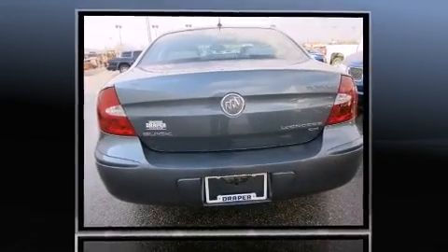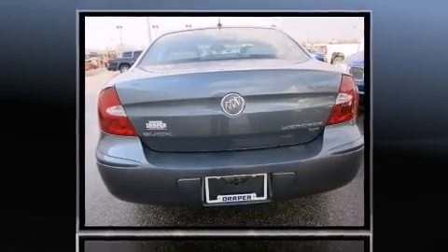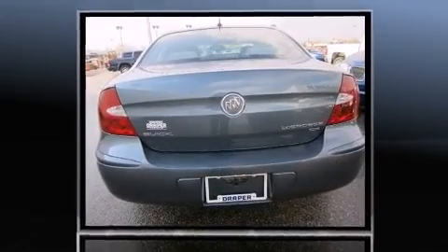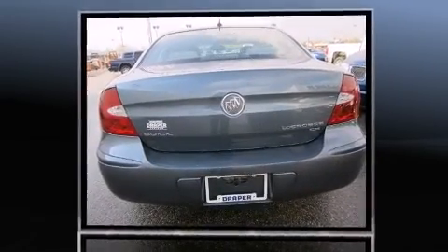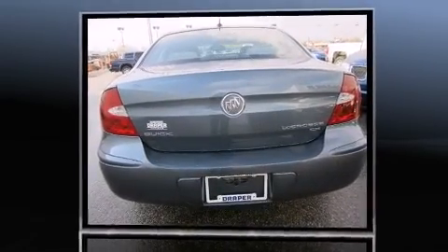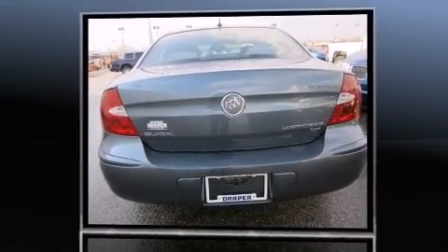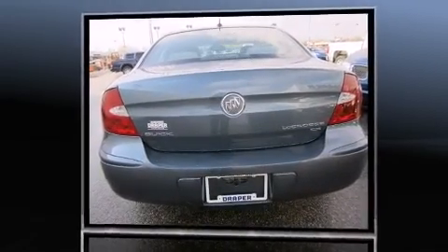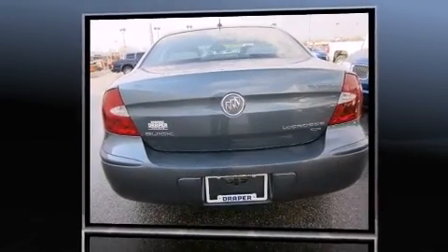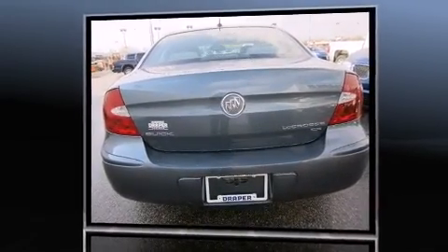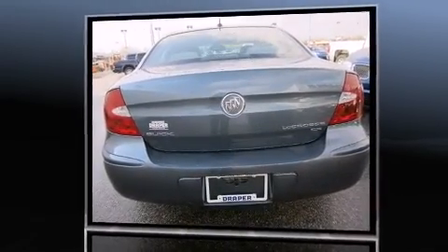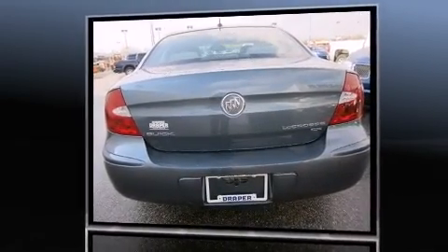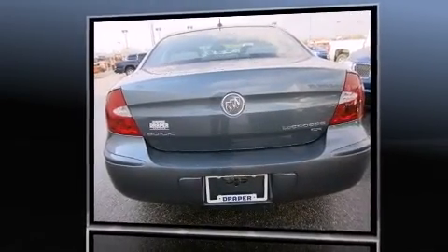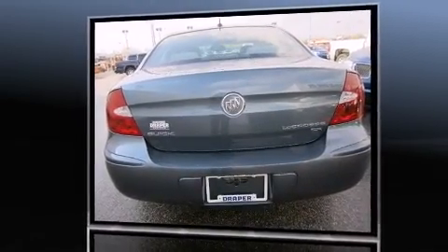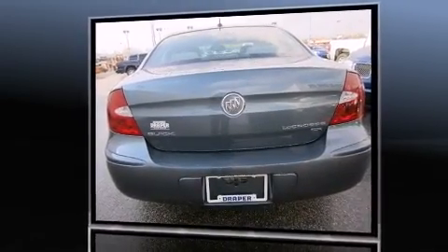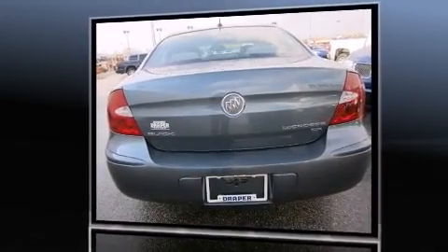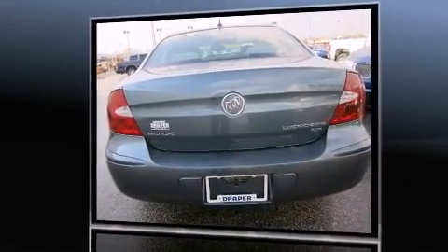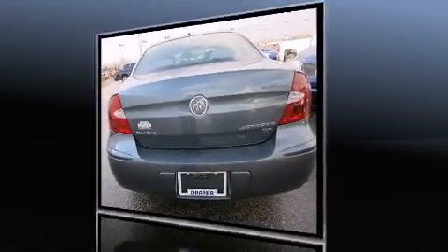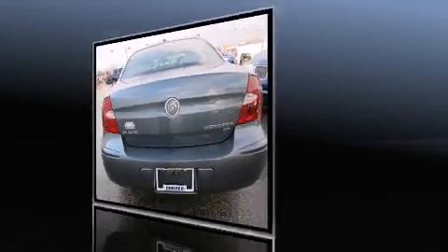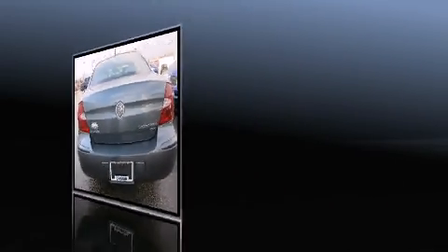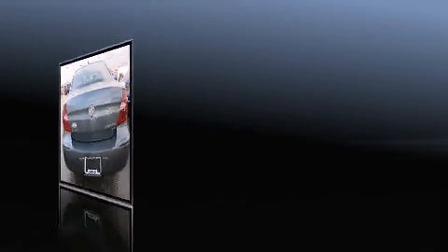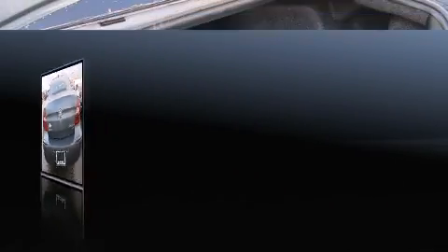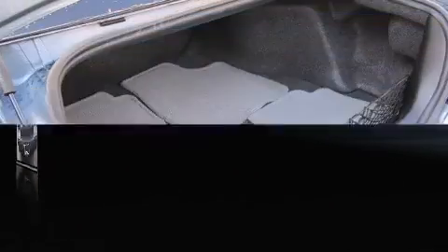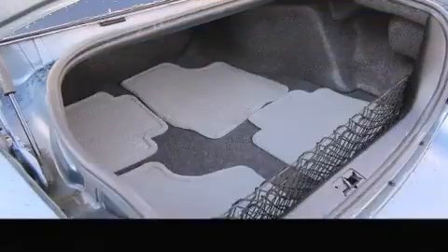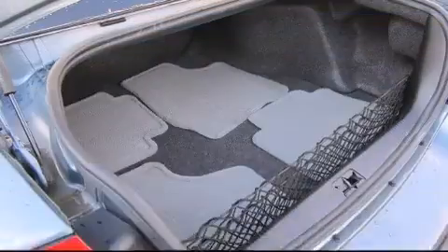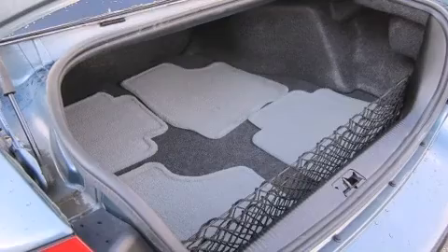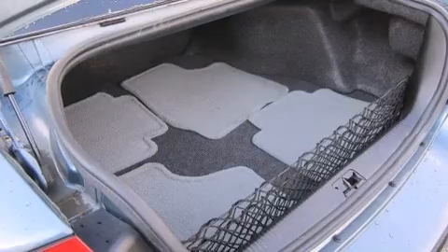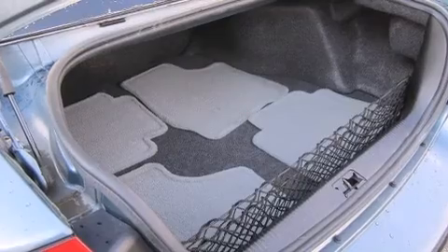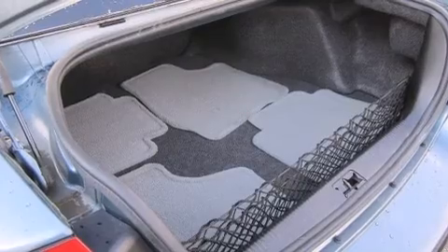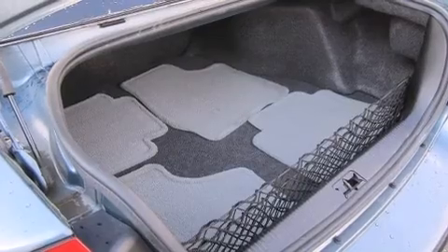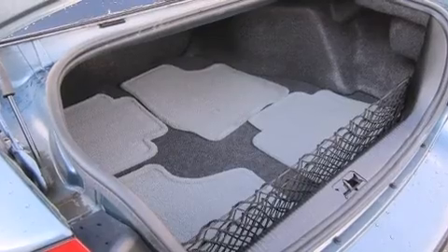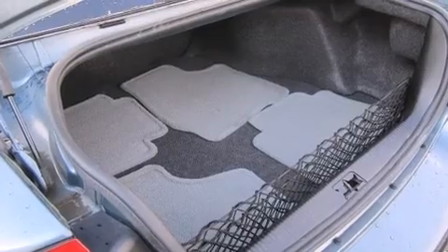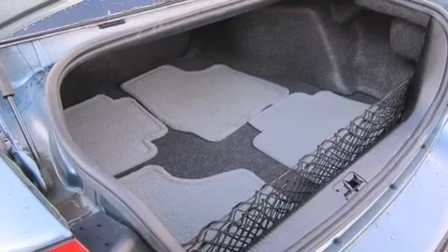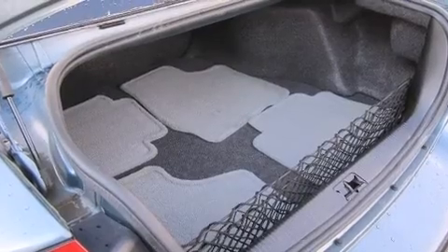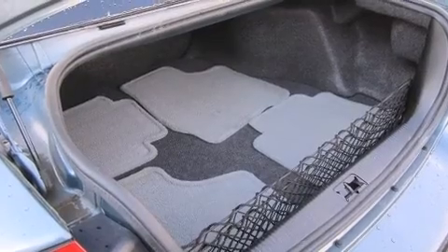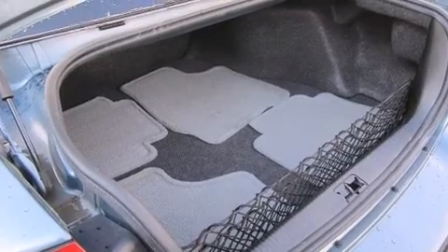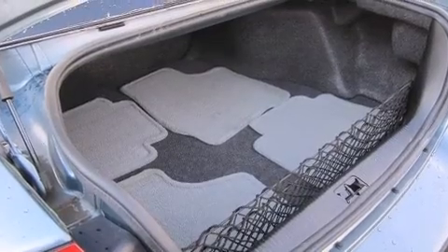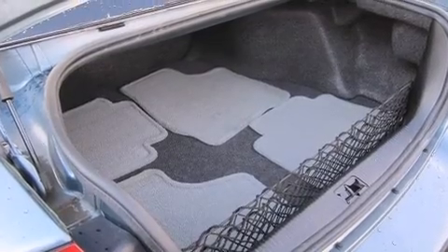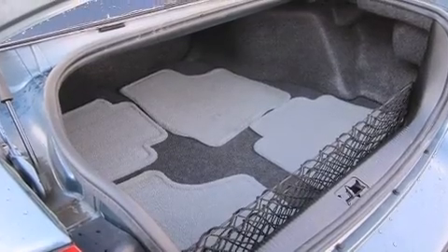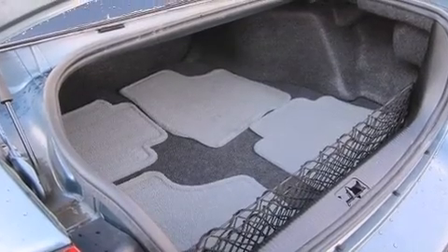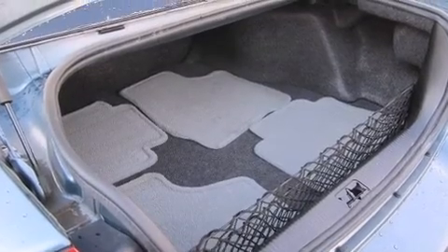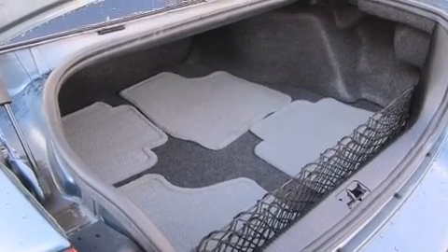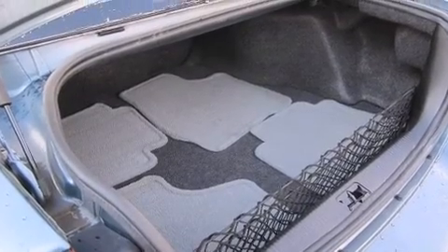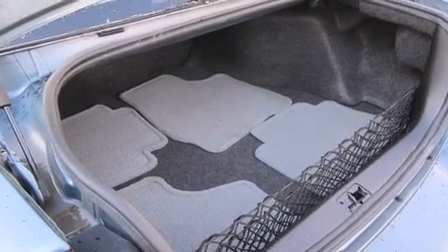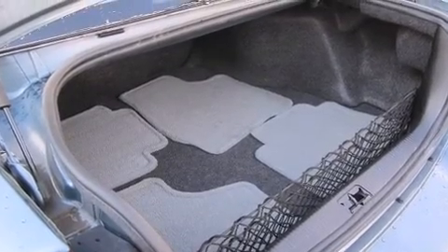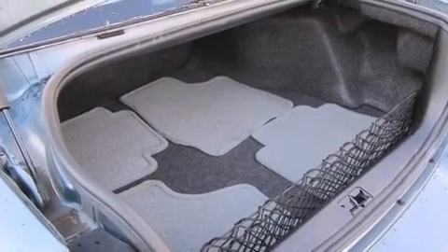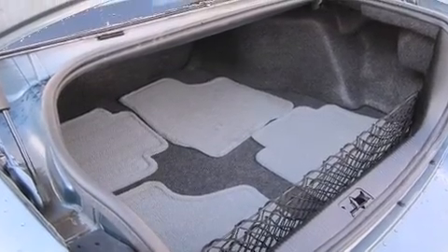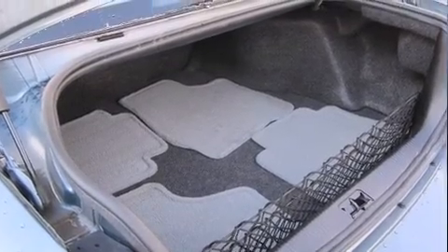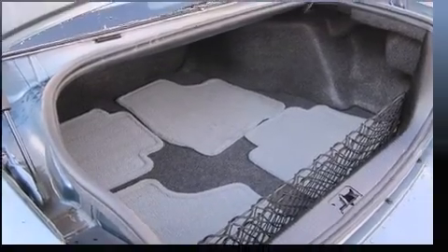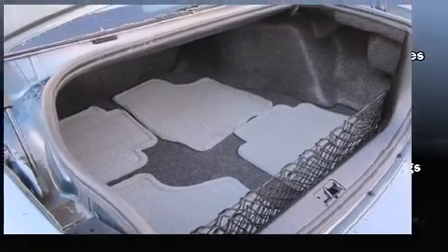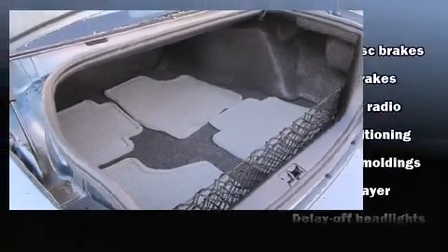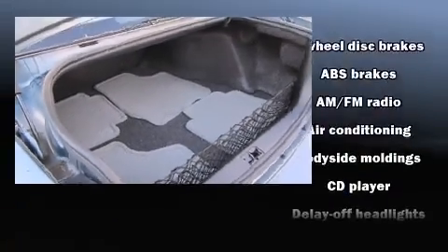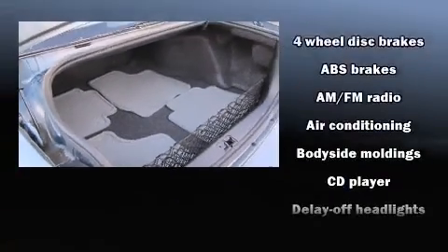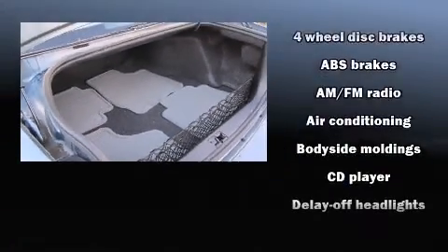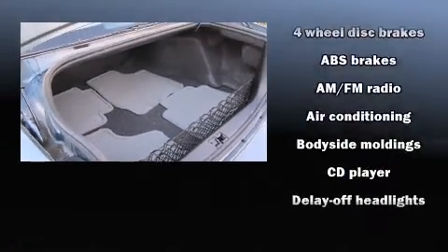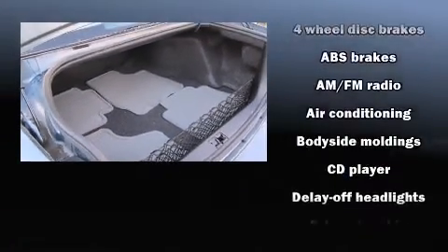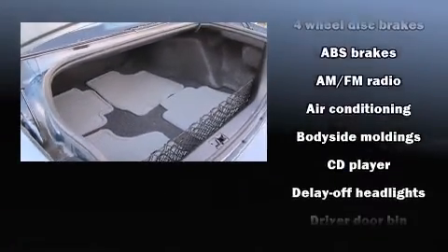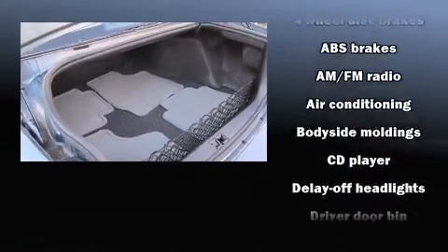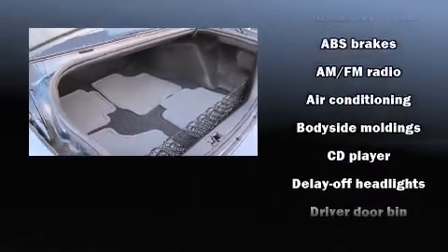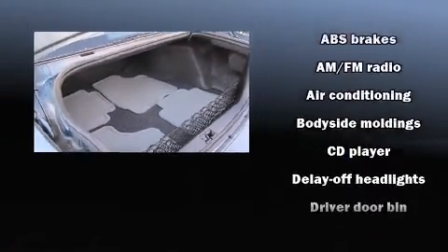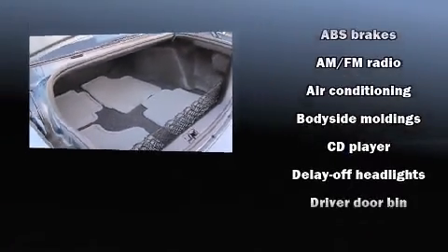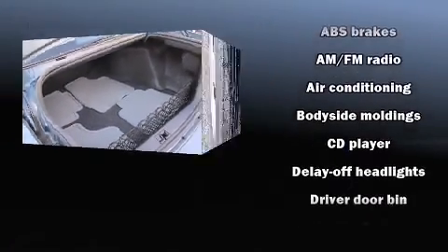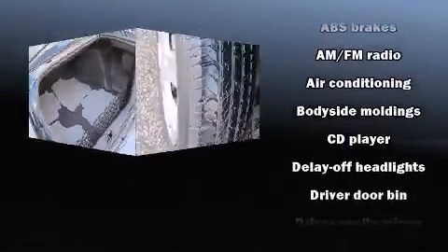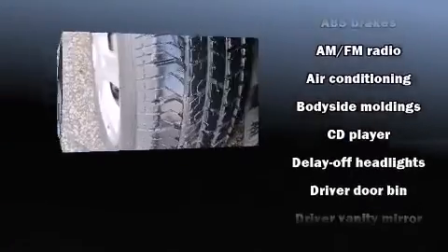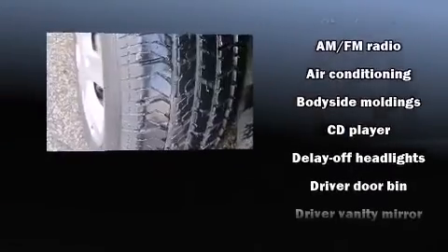Top features include cruise control, delay off headlights, front and rear cup holders, a tachometer, and more.